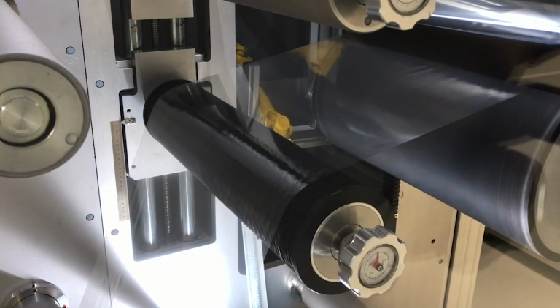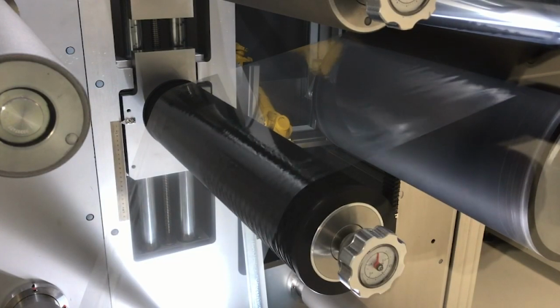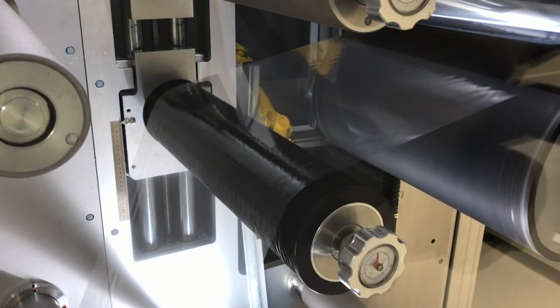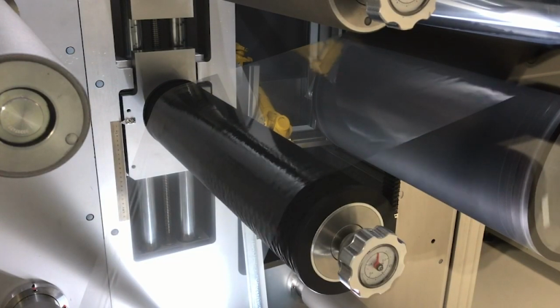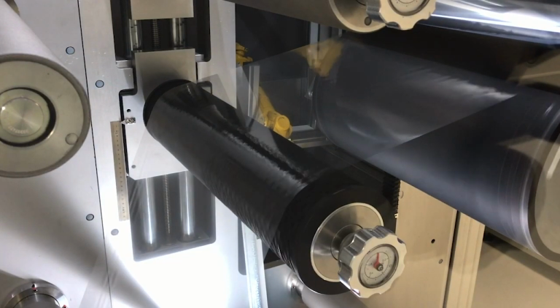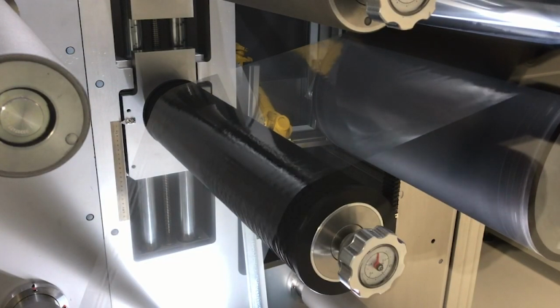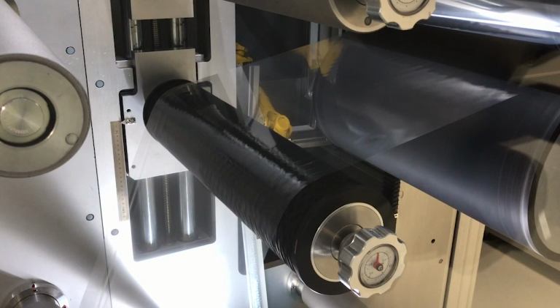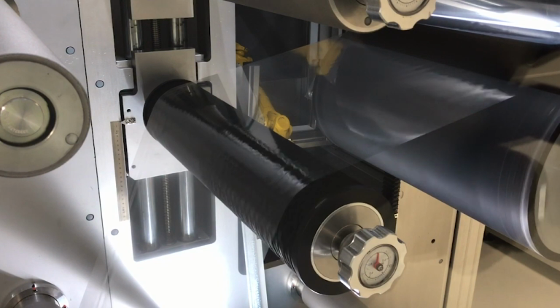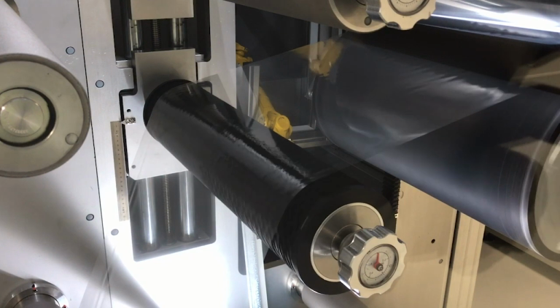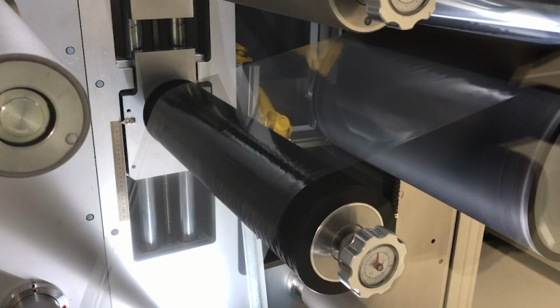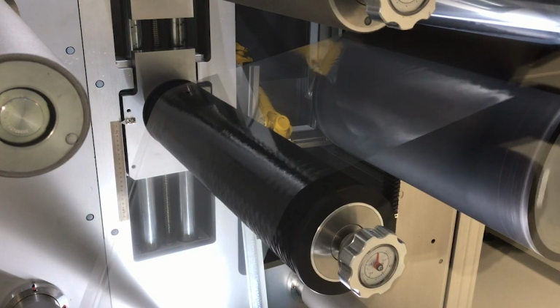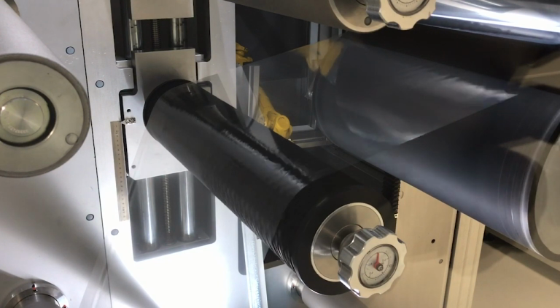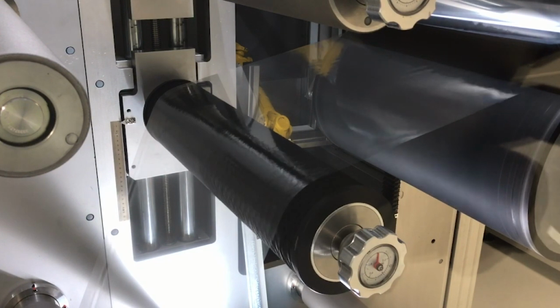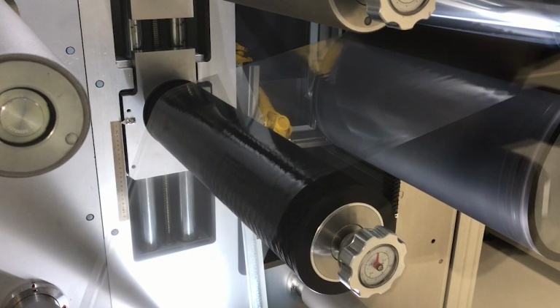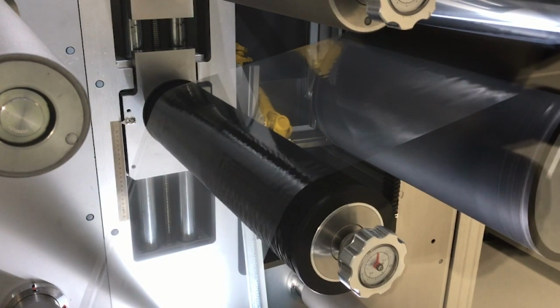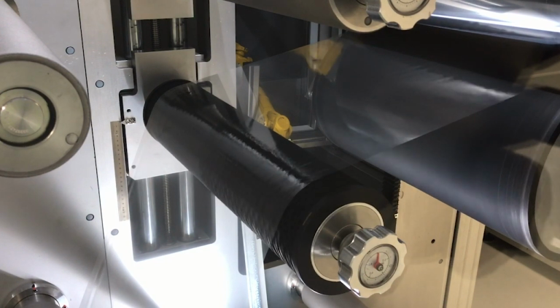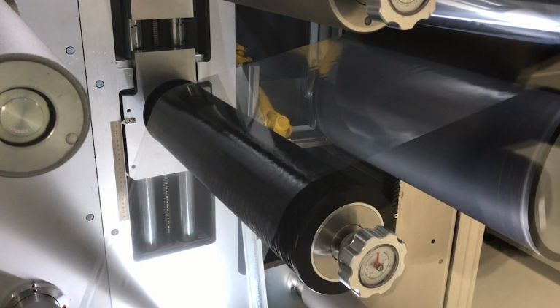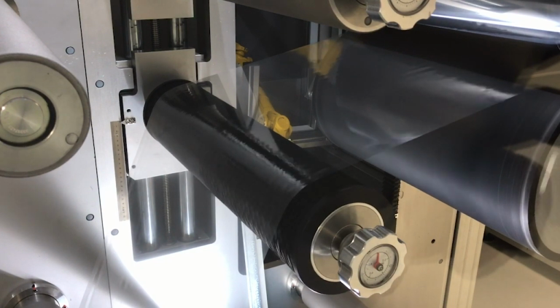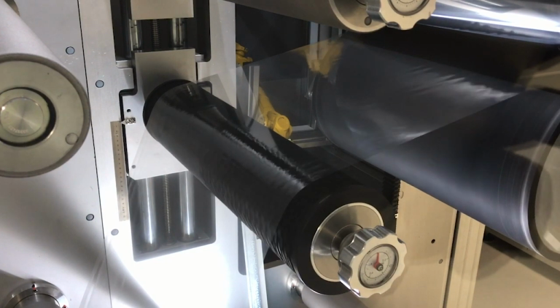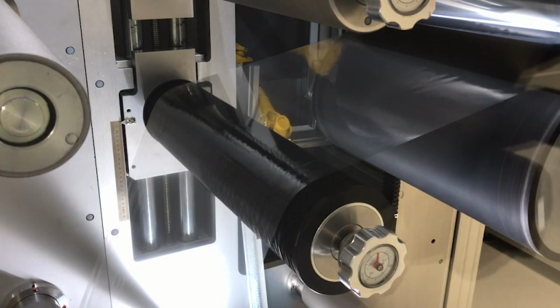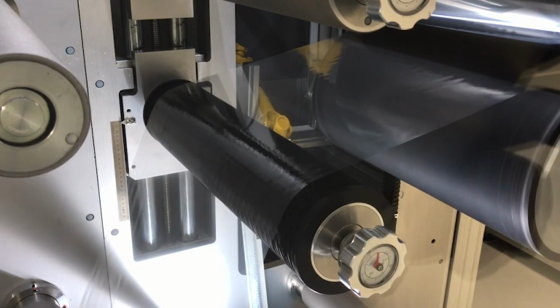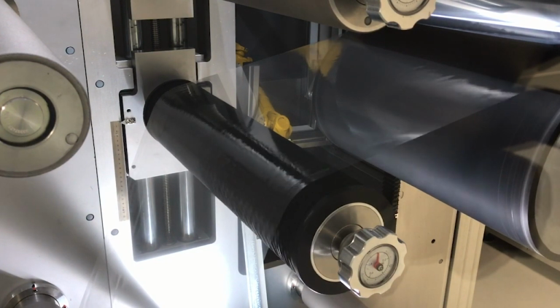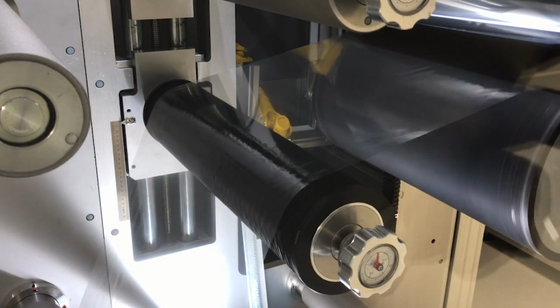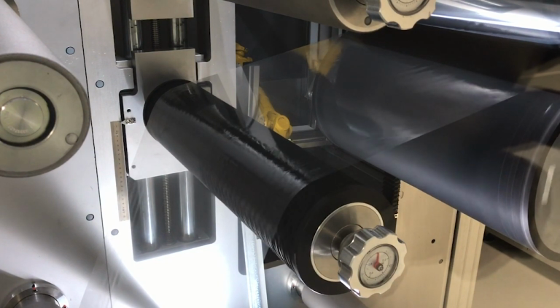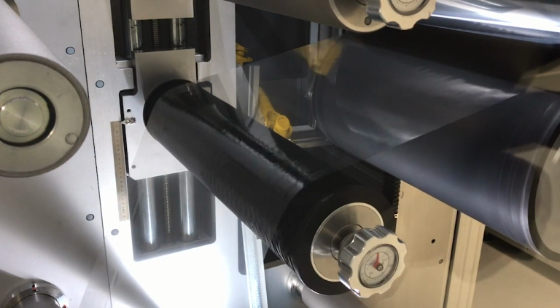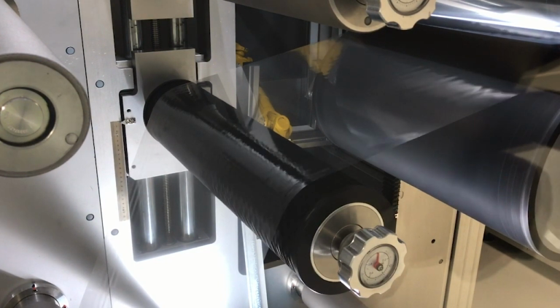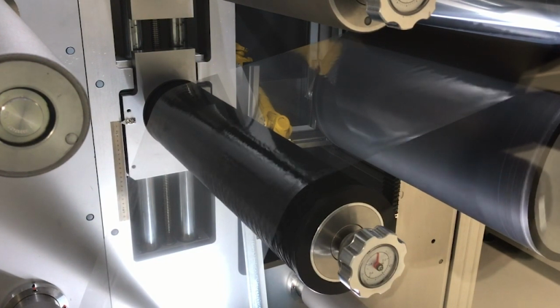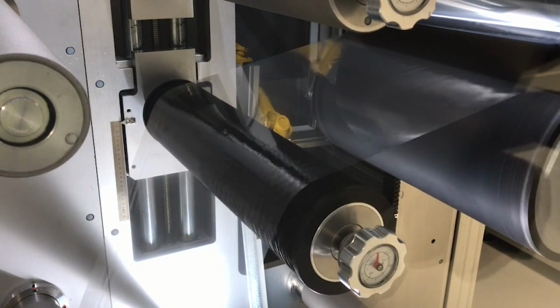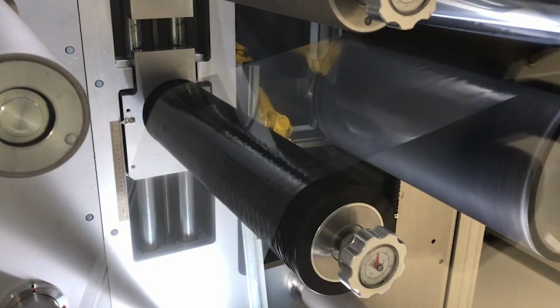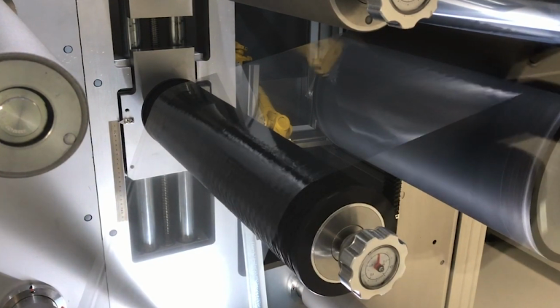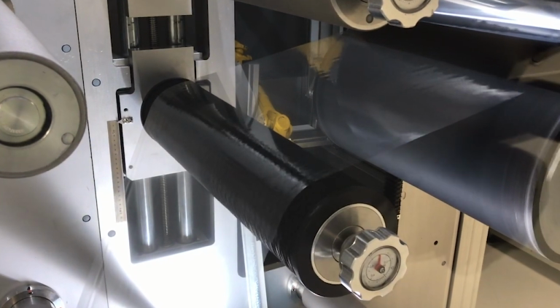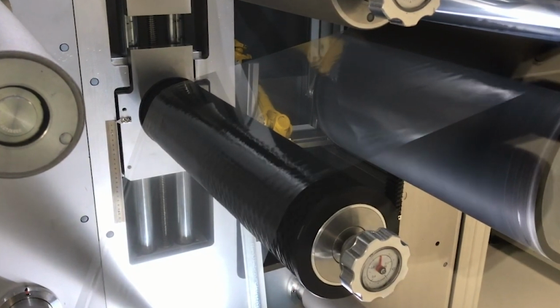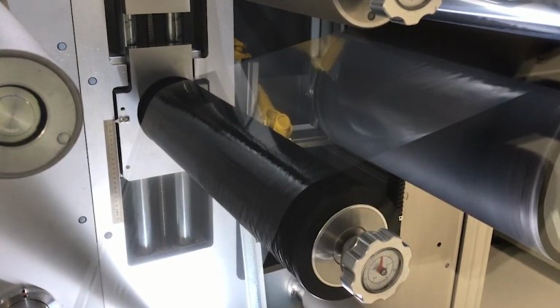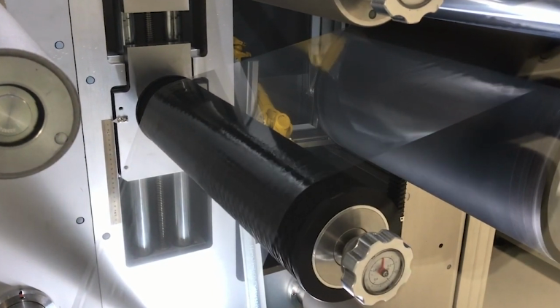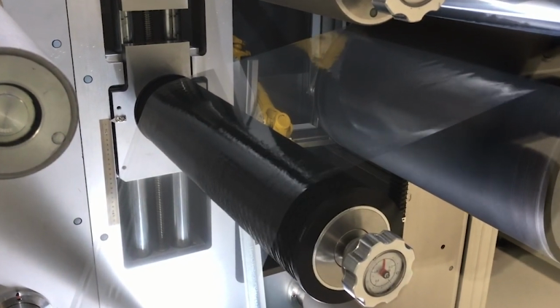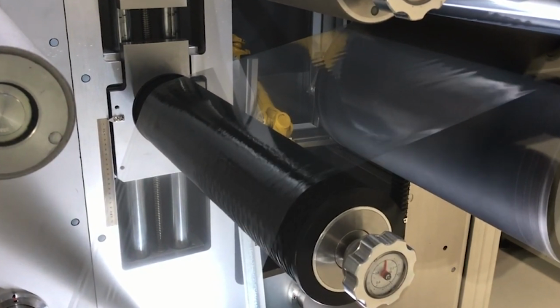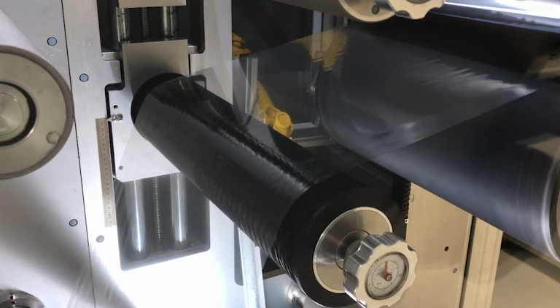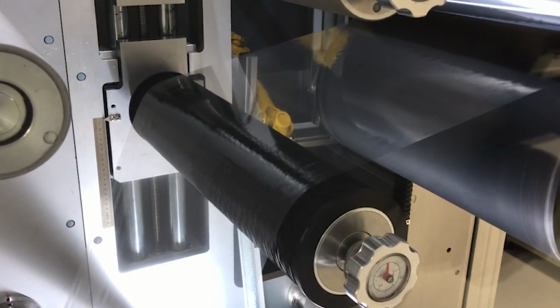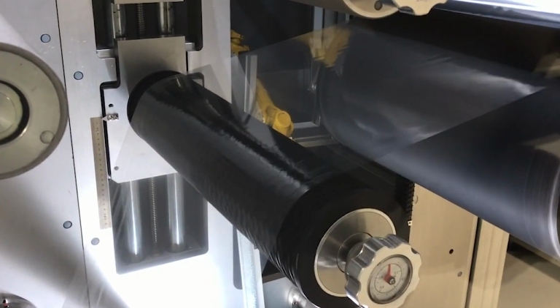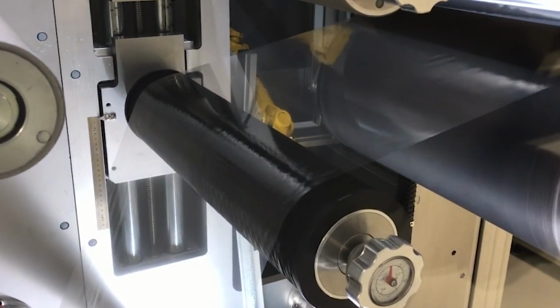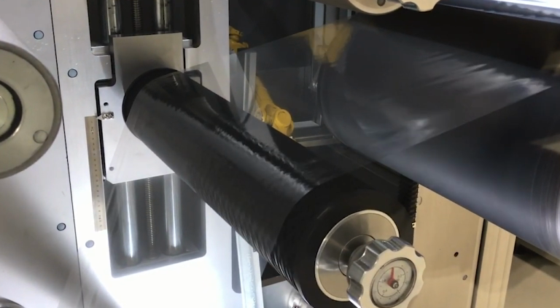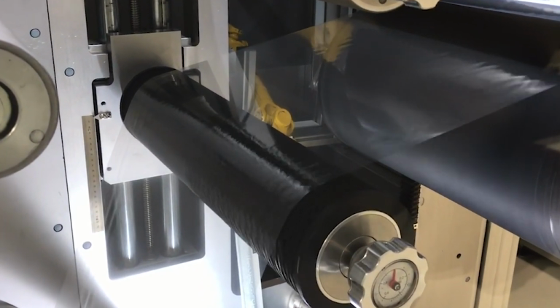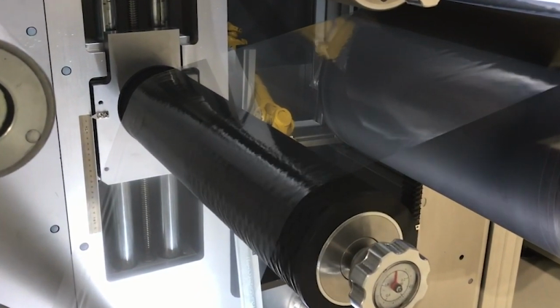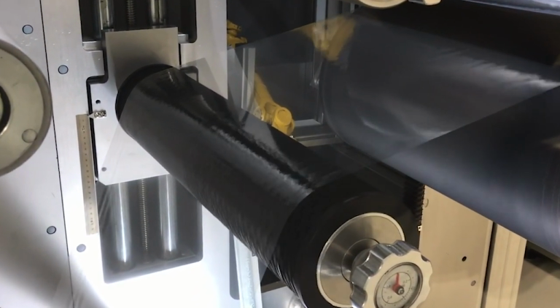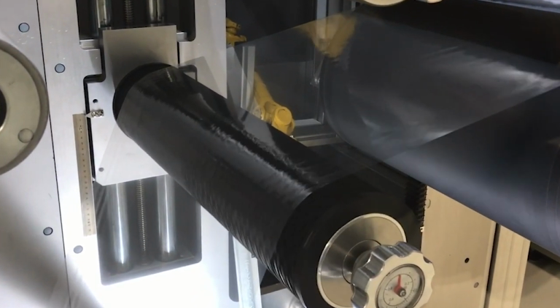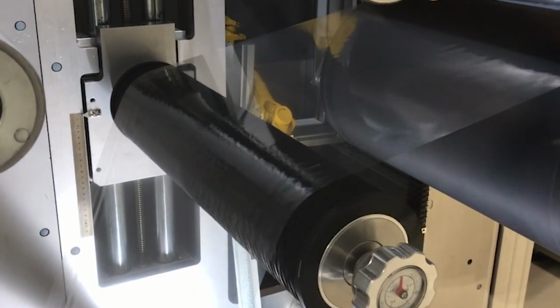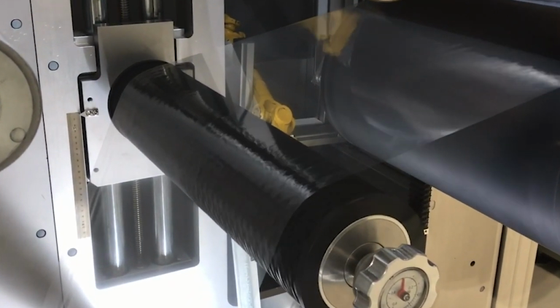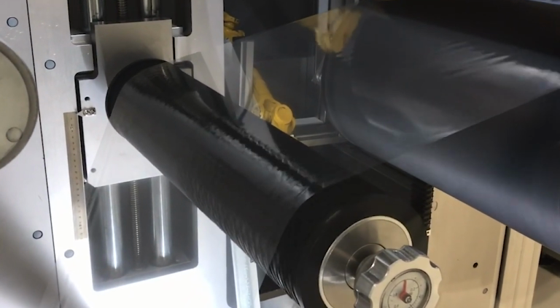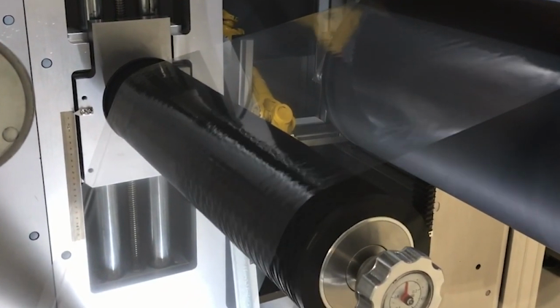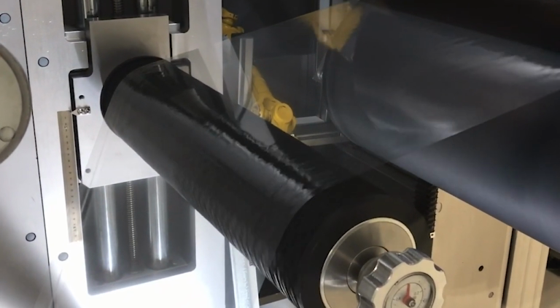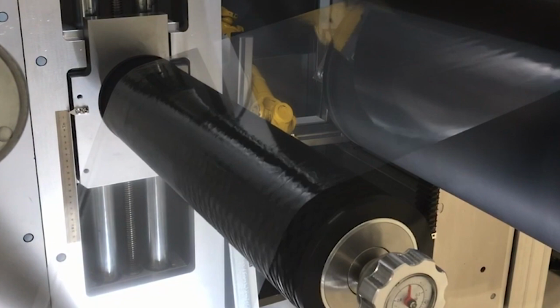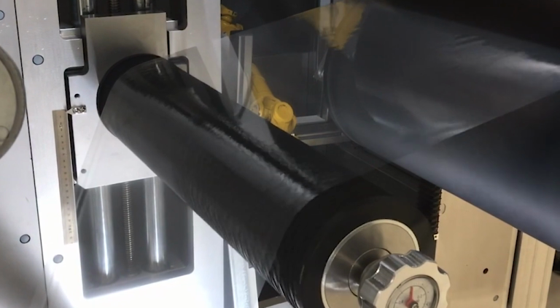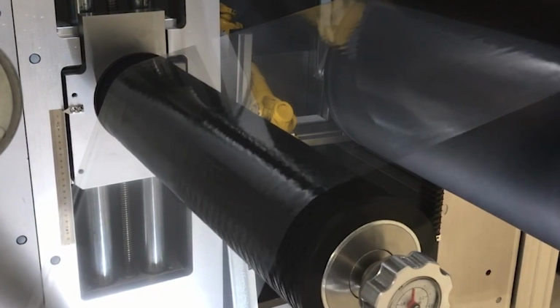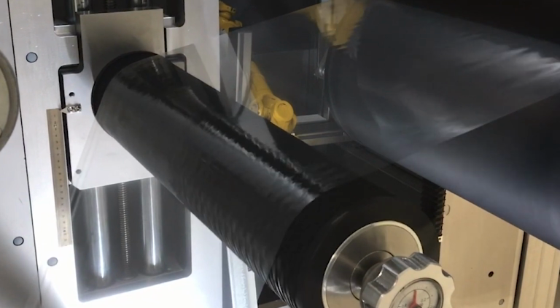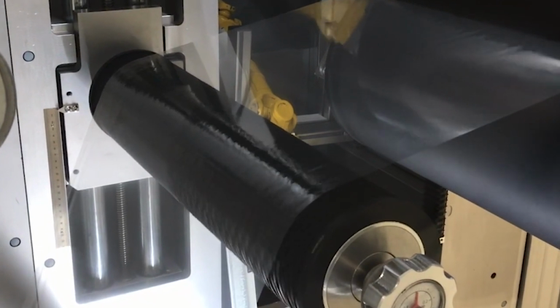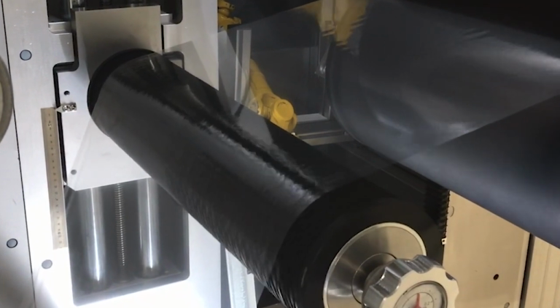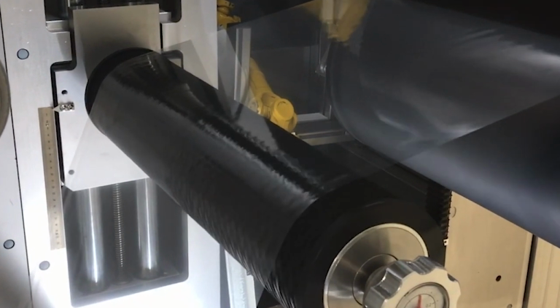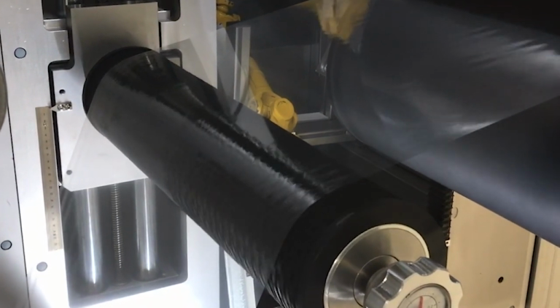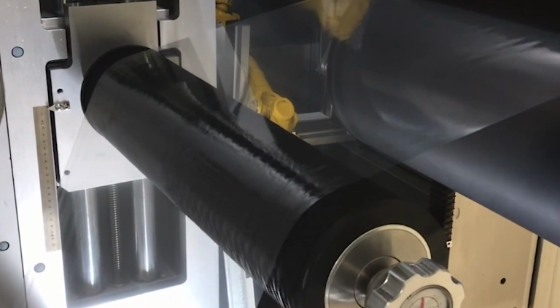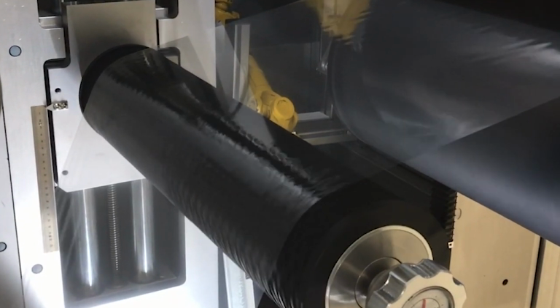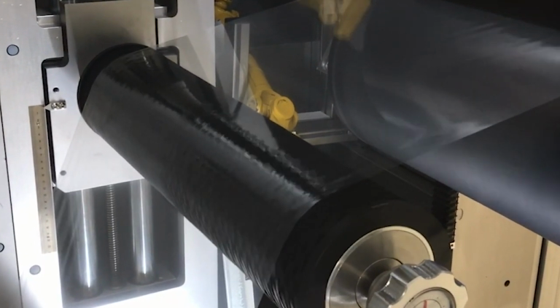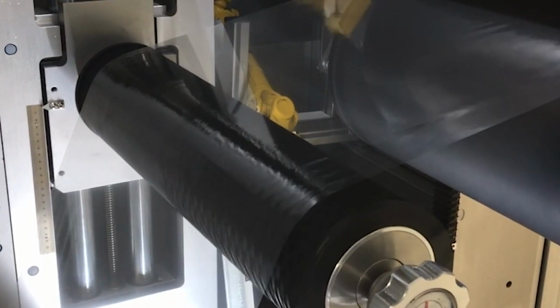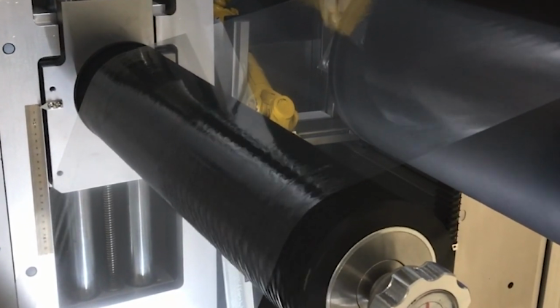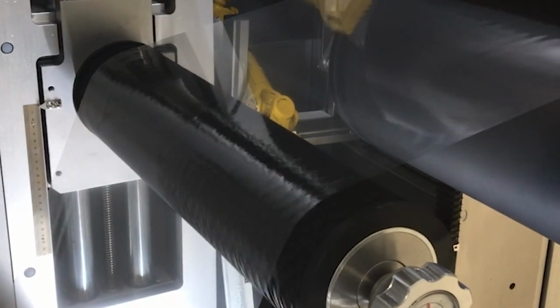The spreading behaviour can be customised, for example by neutral areas in the middle of the roll, and the entire unit is very easy to install.